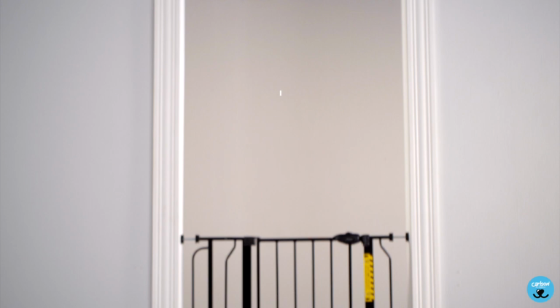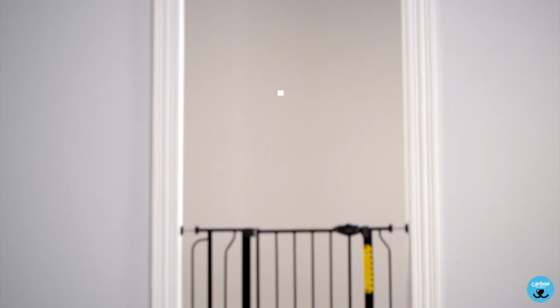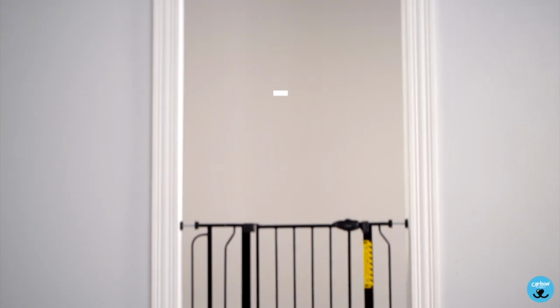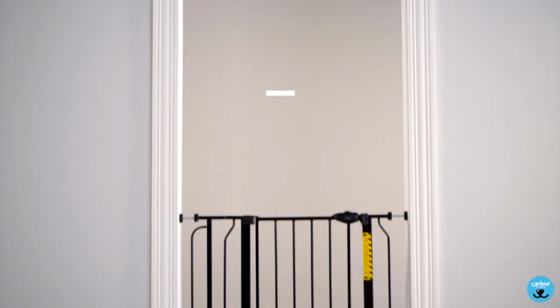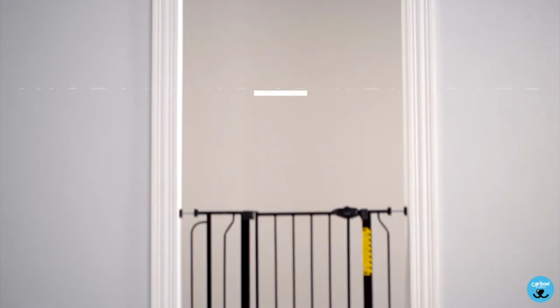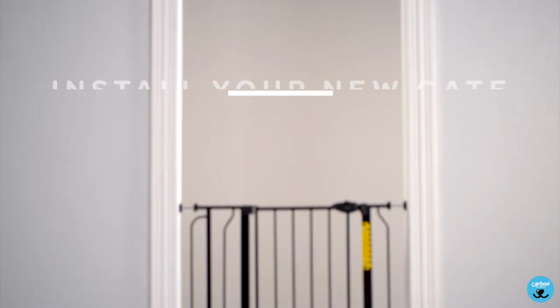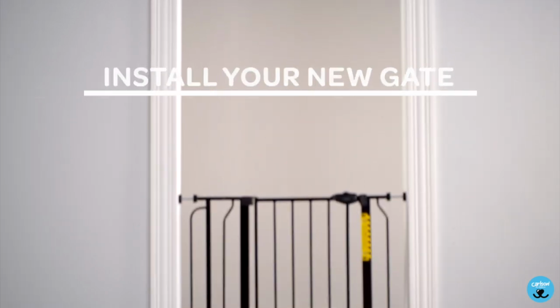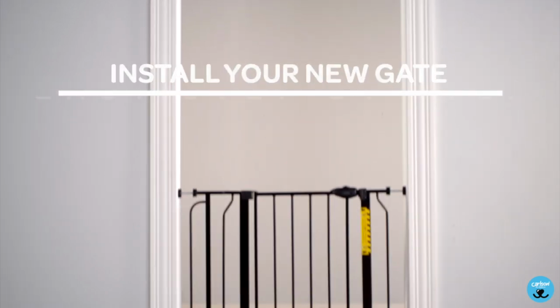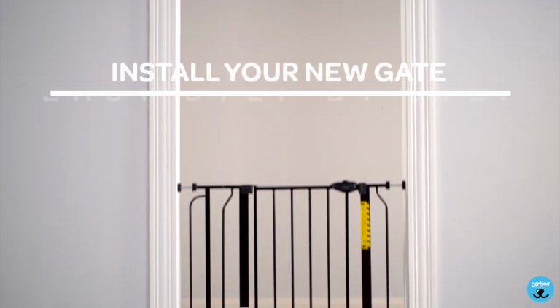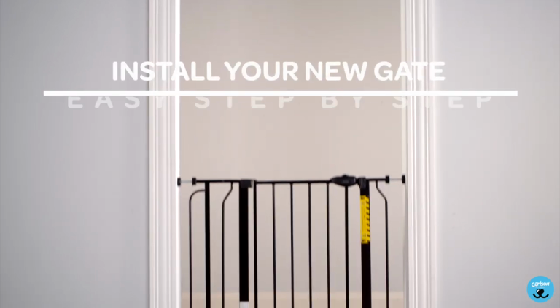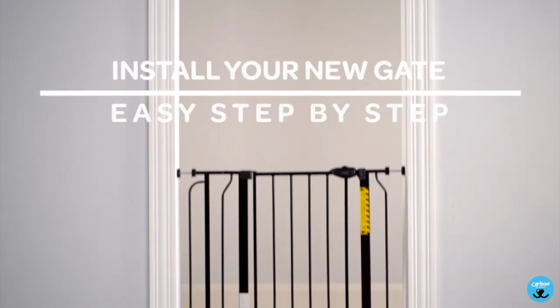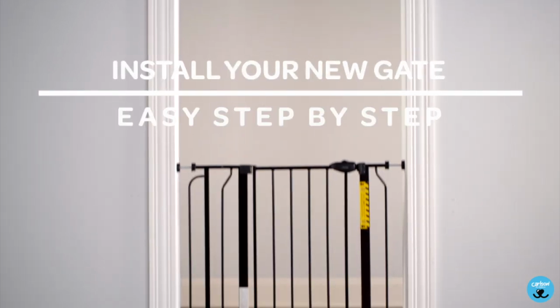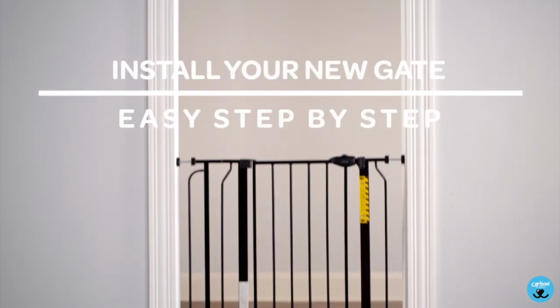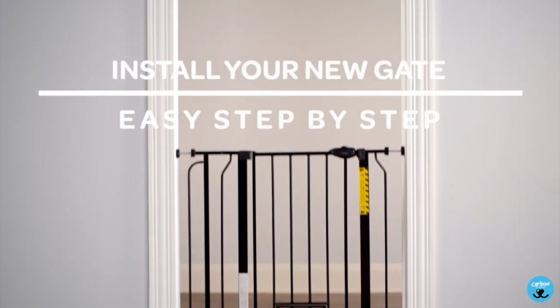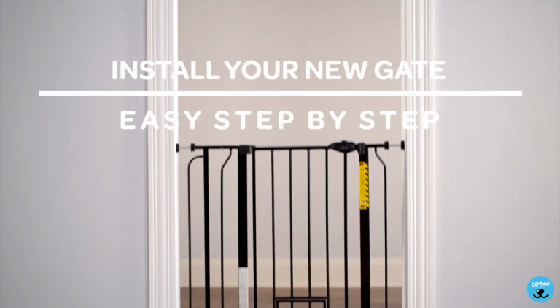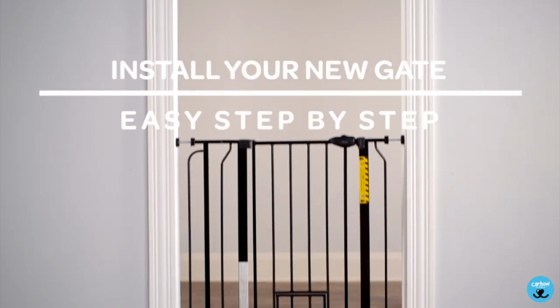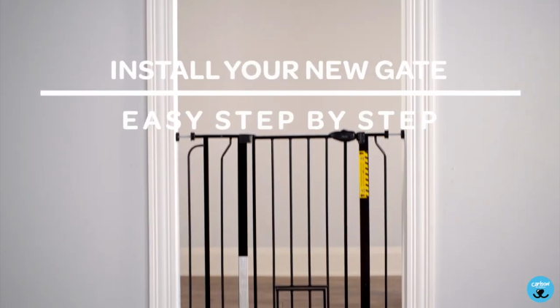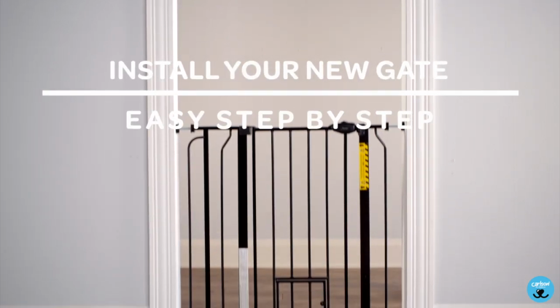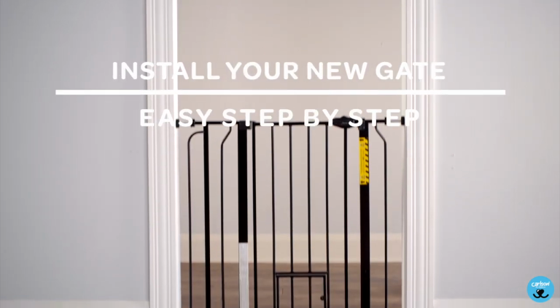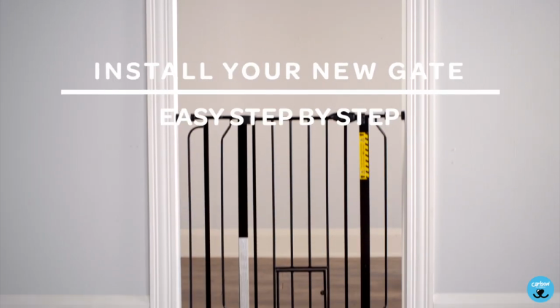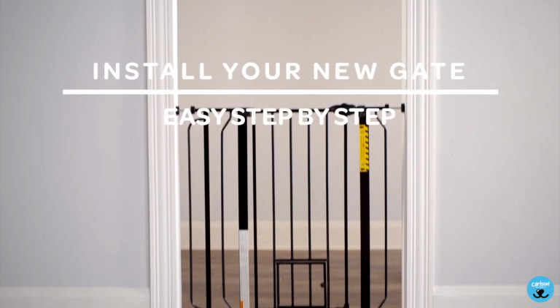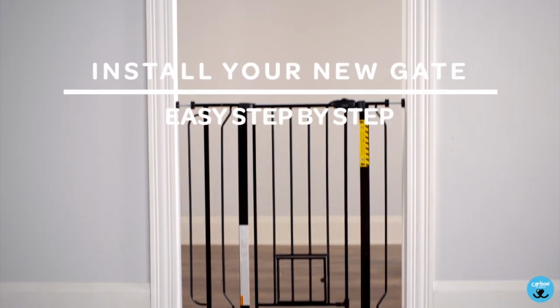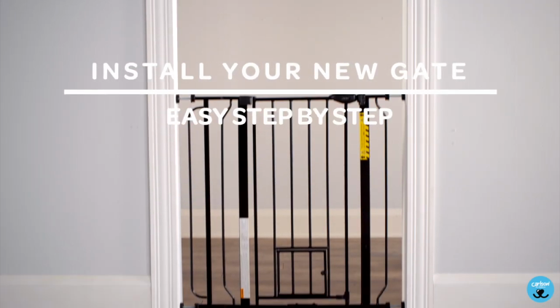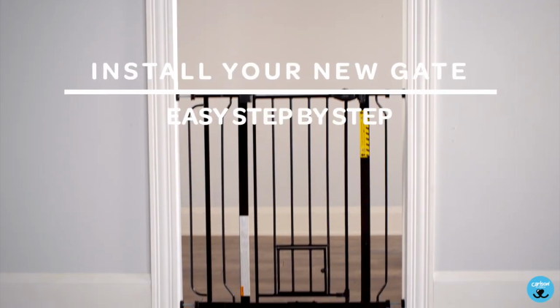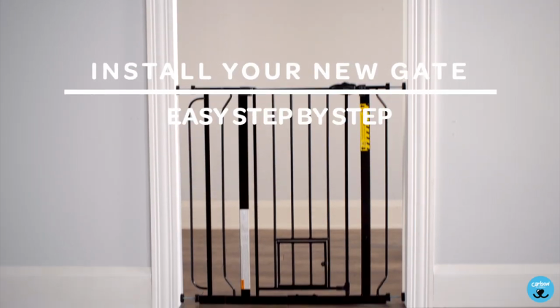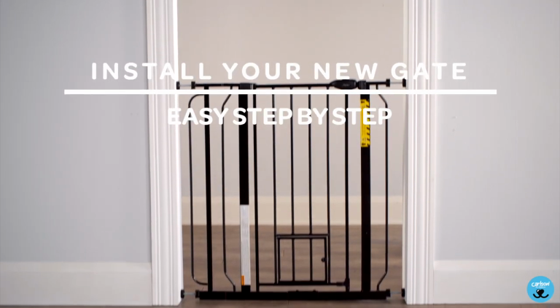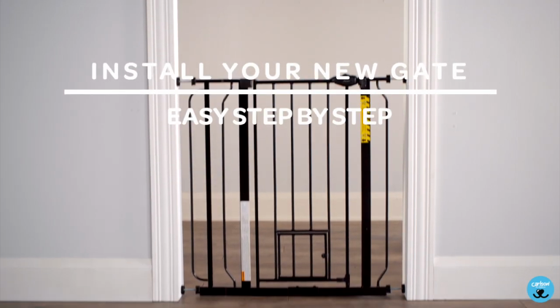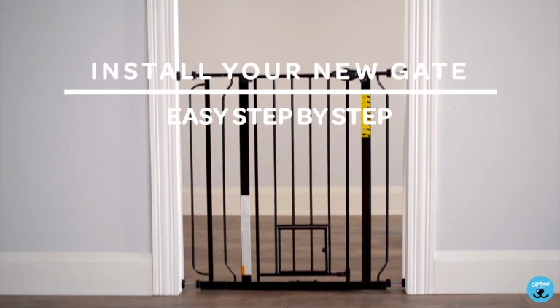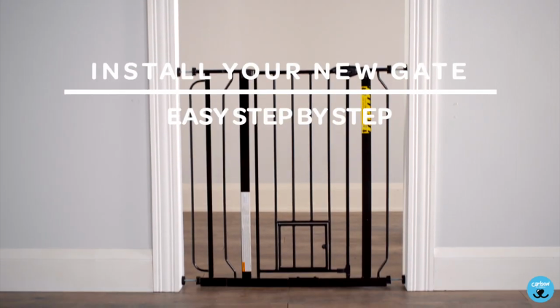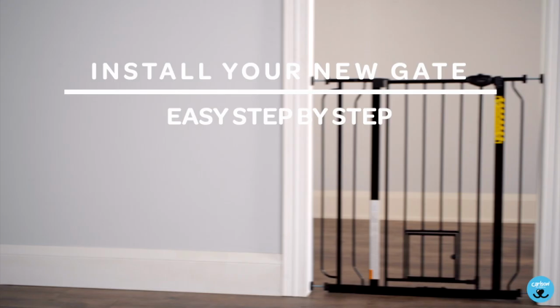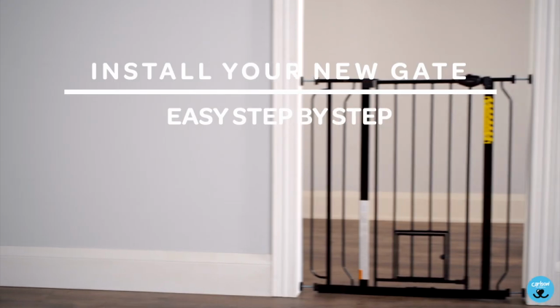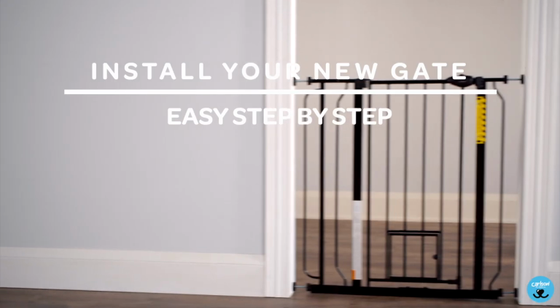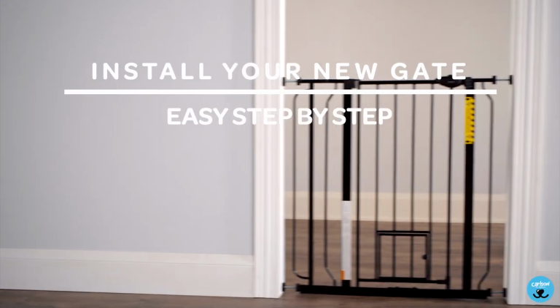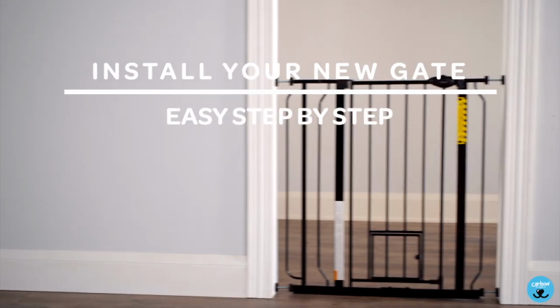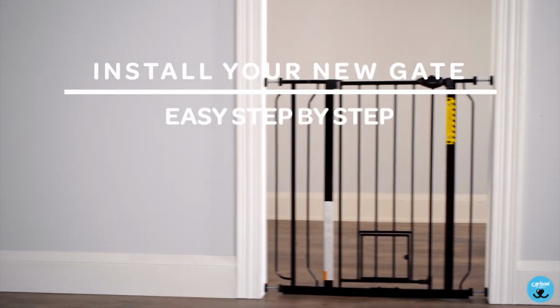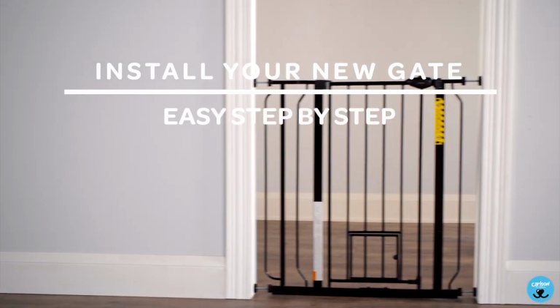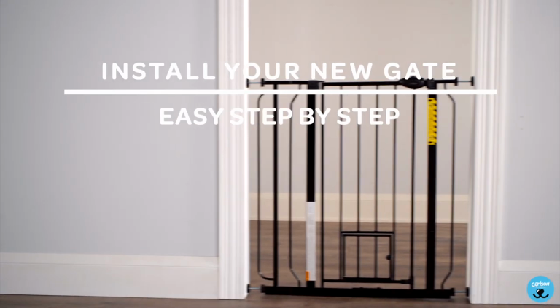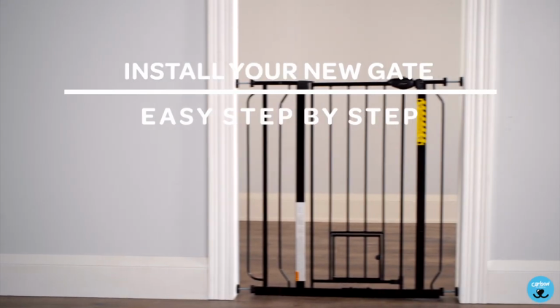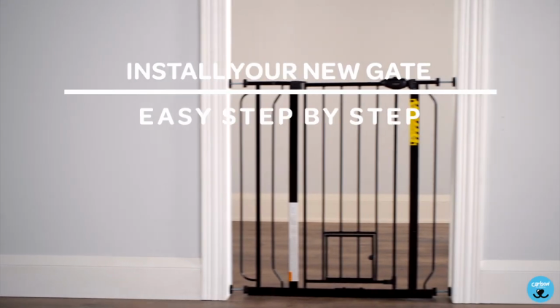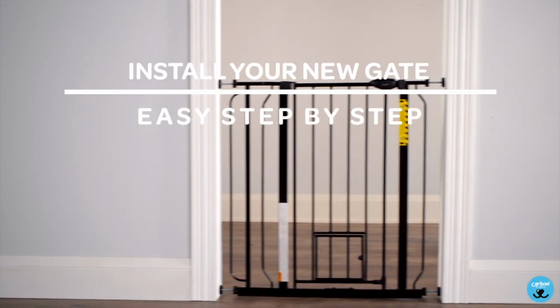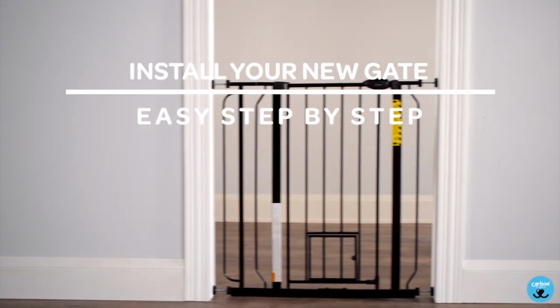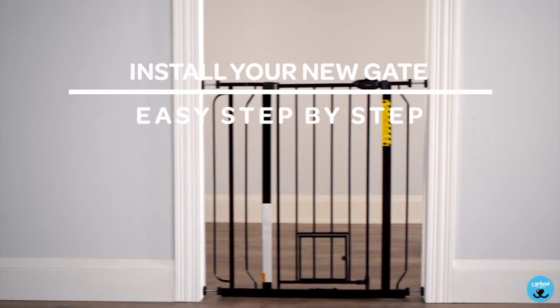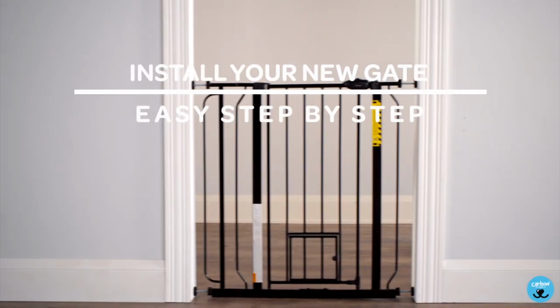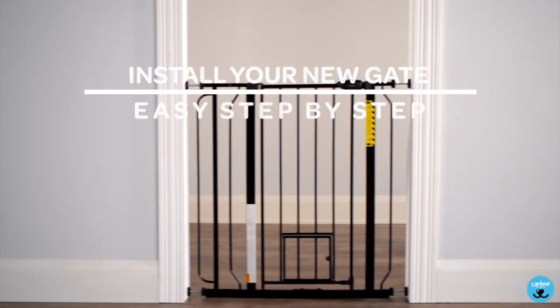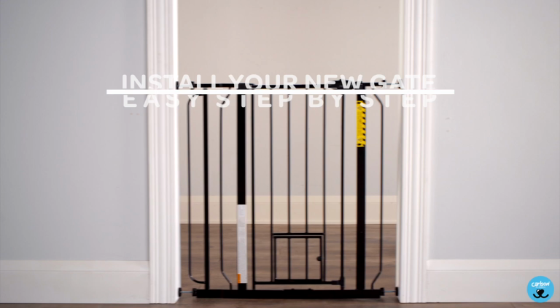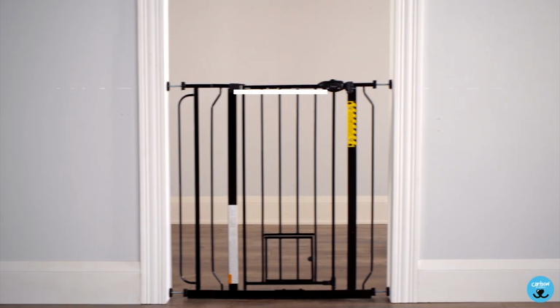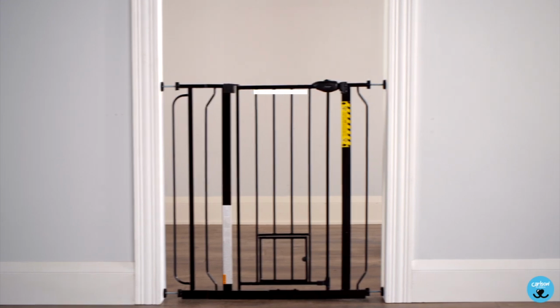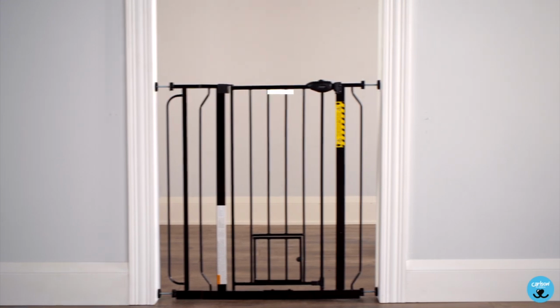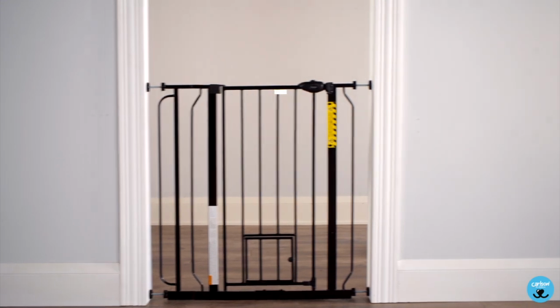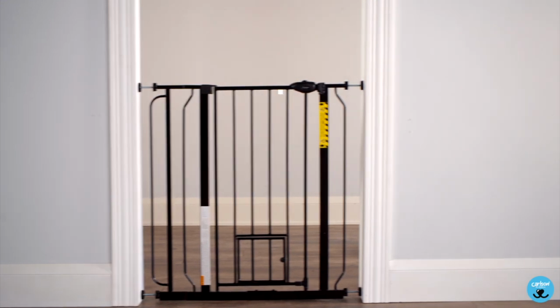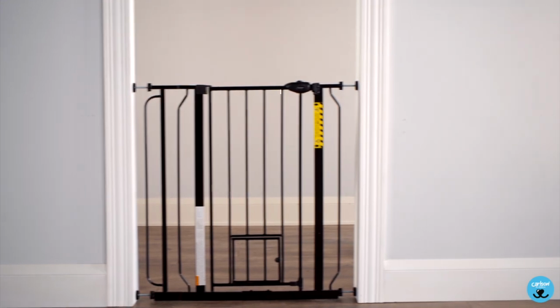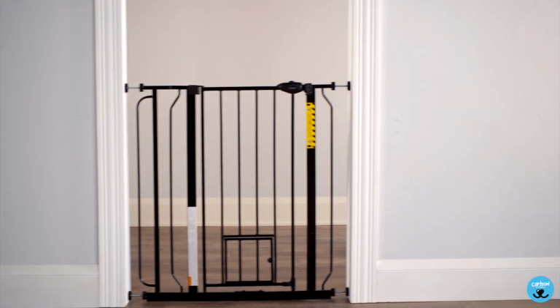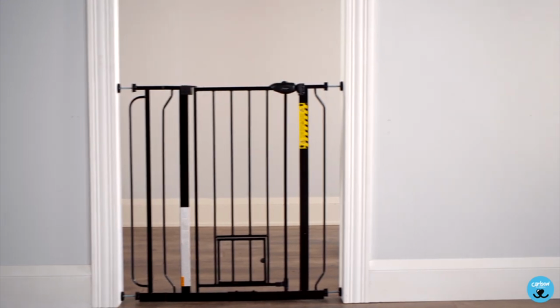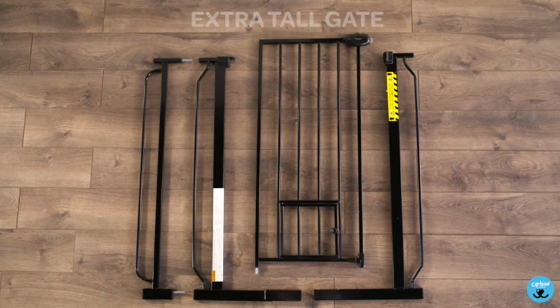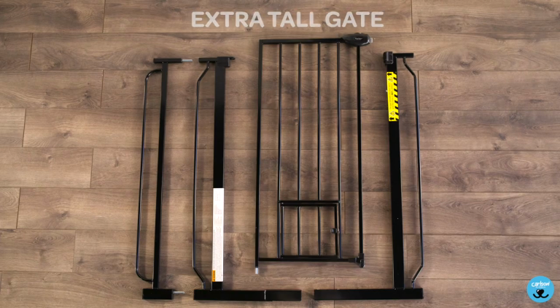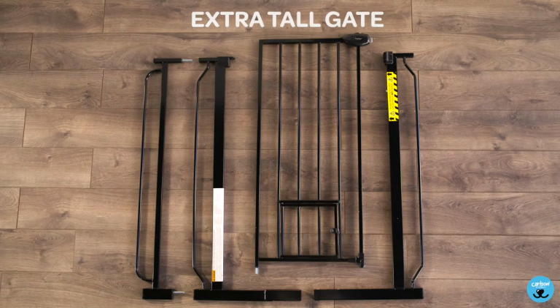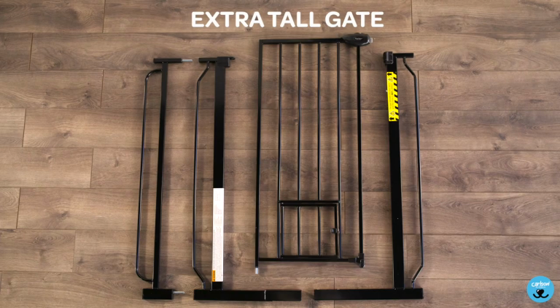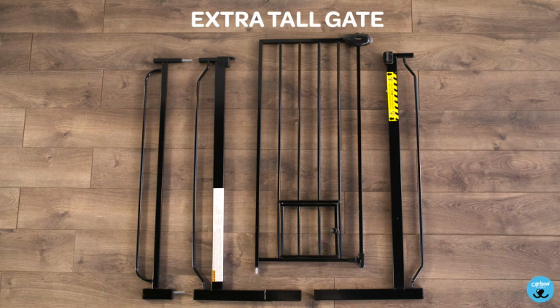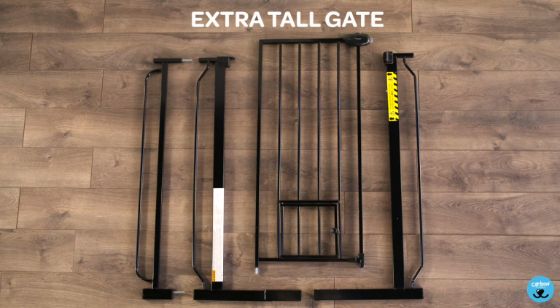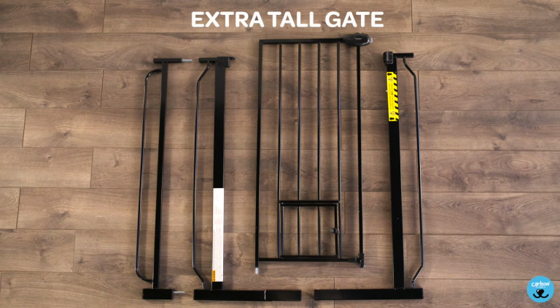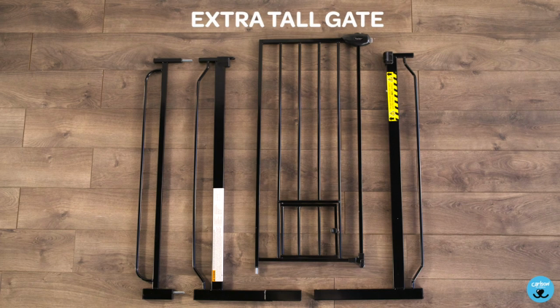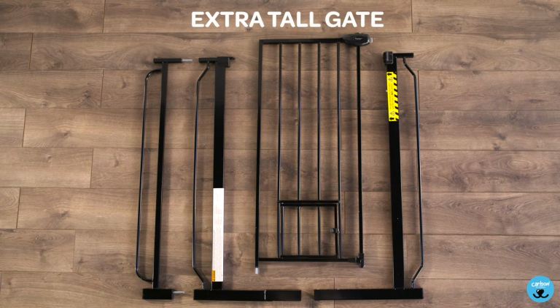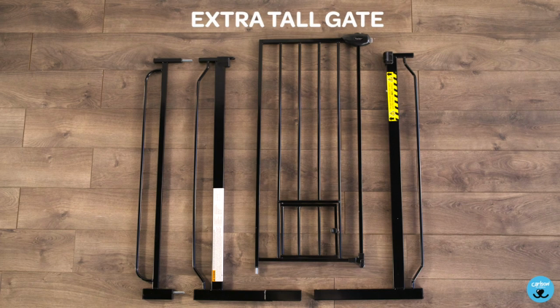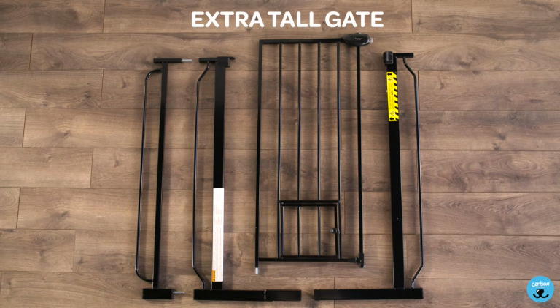Install your new Extra Tall Gate, easy step-by-step.